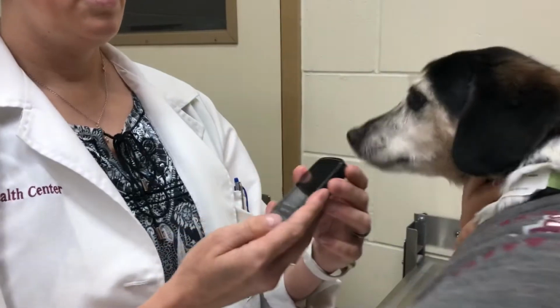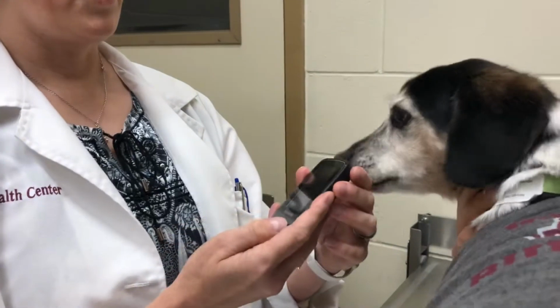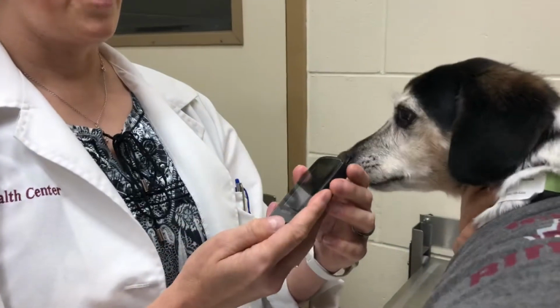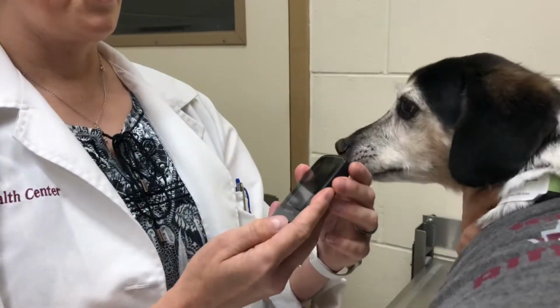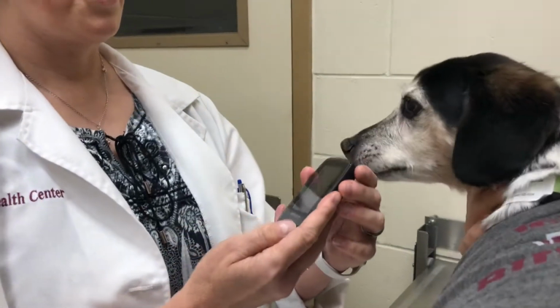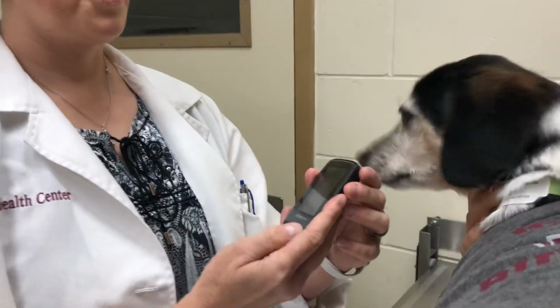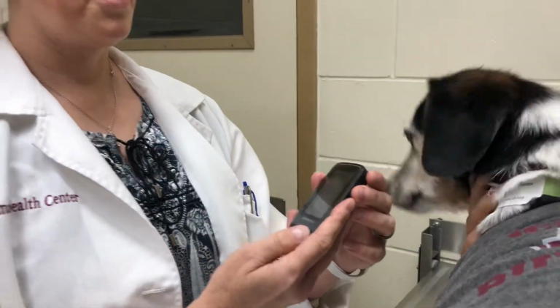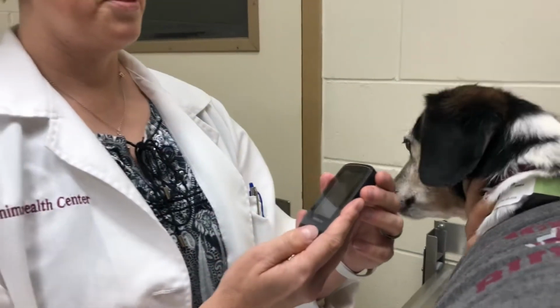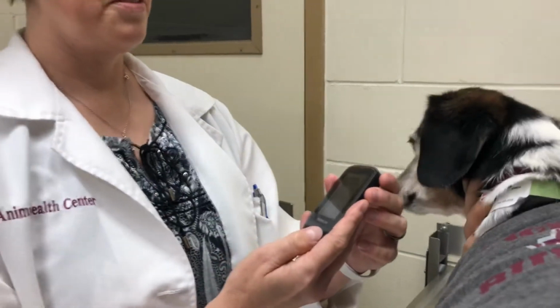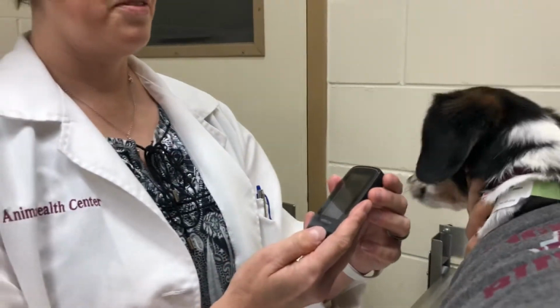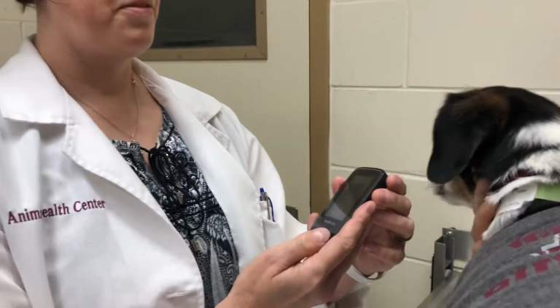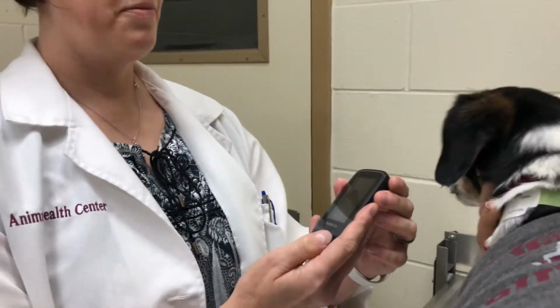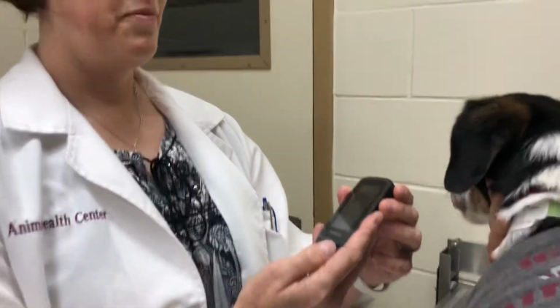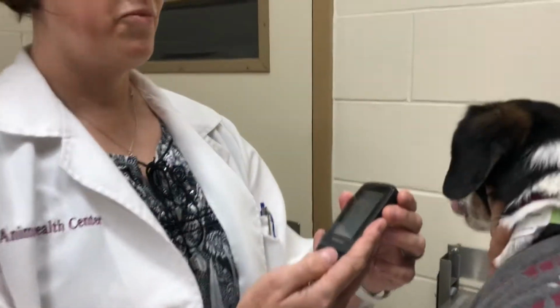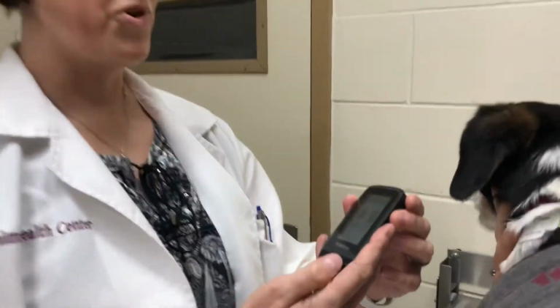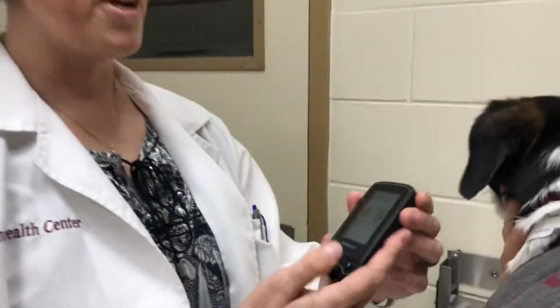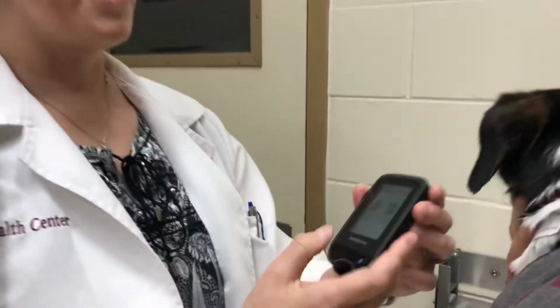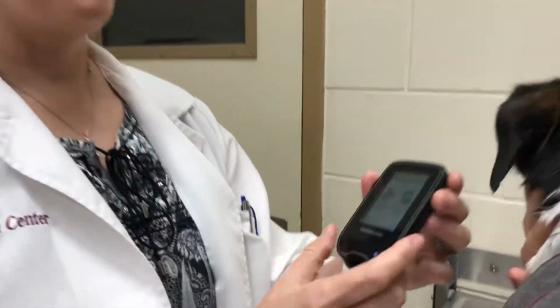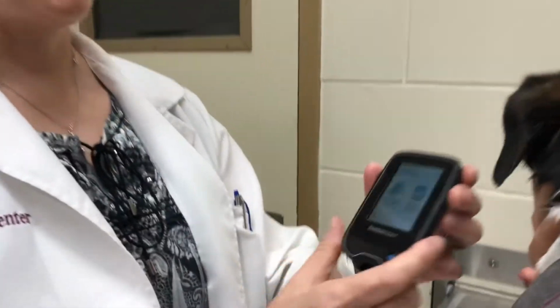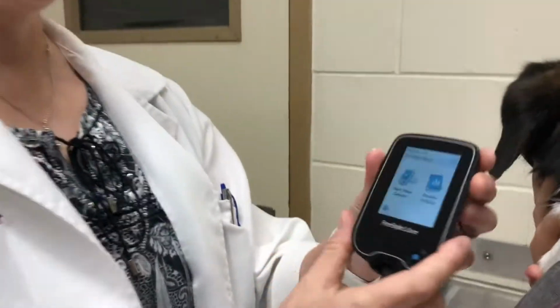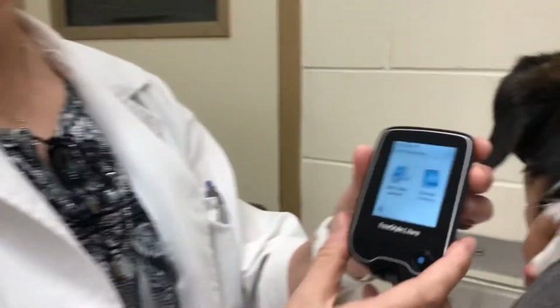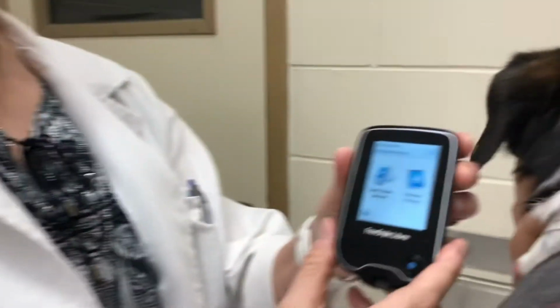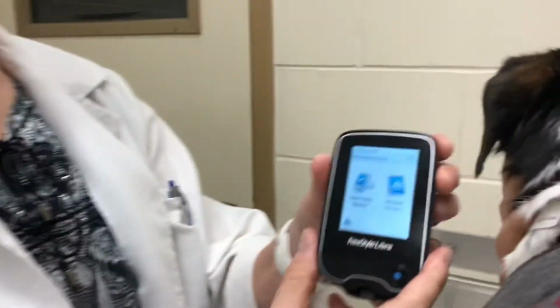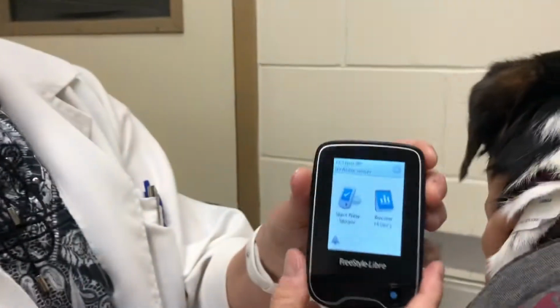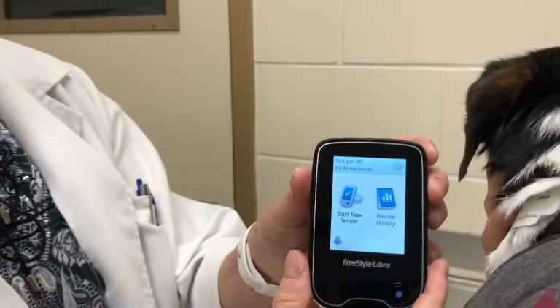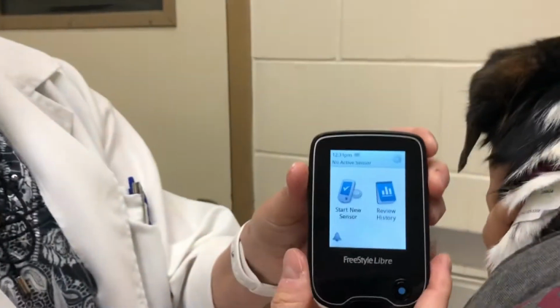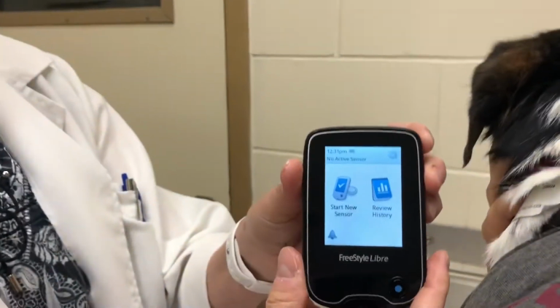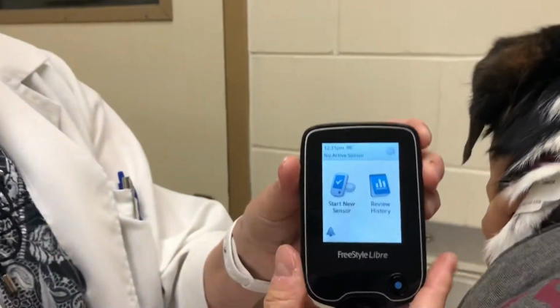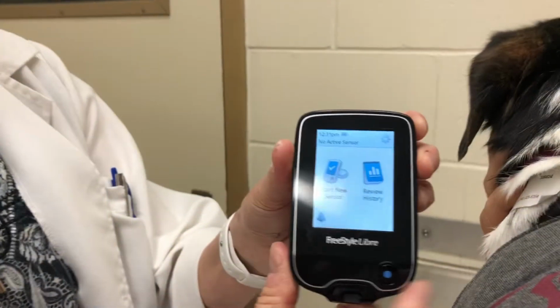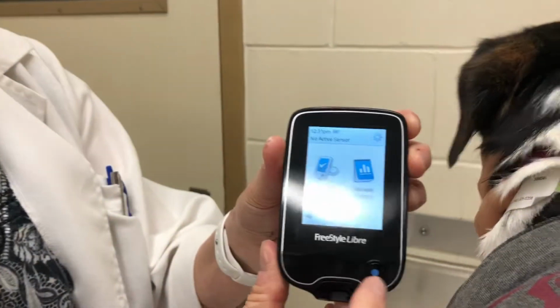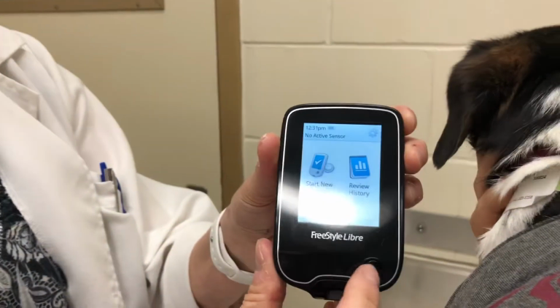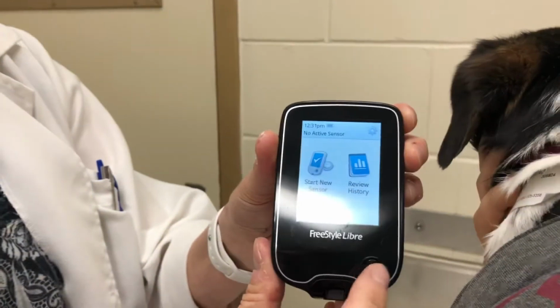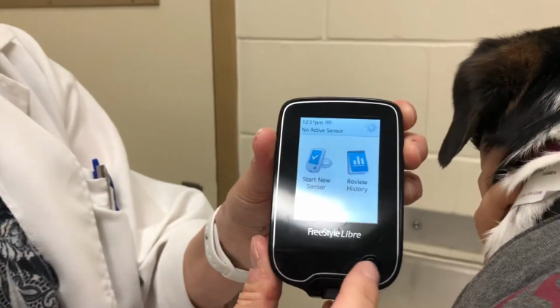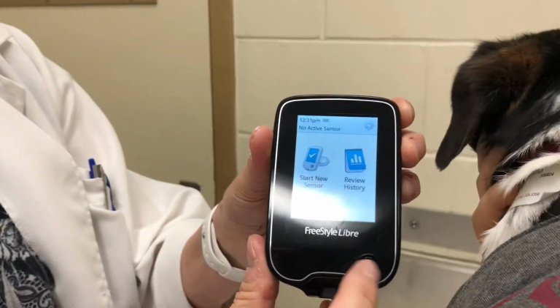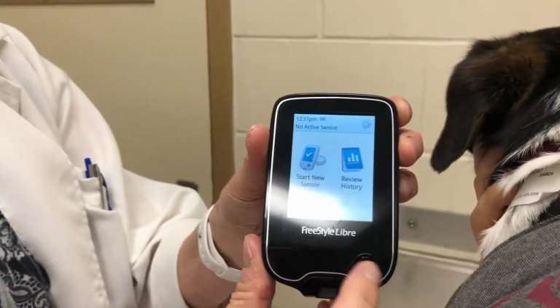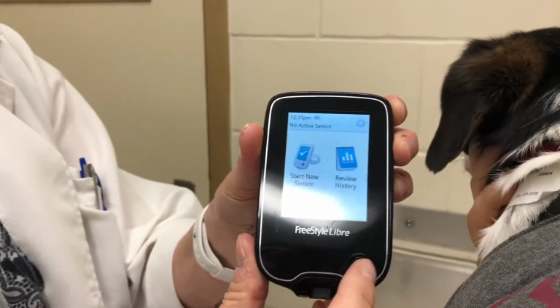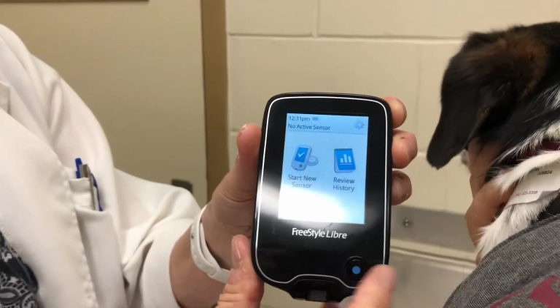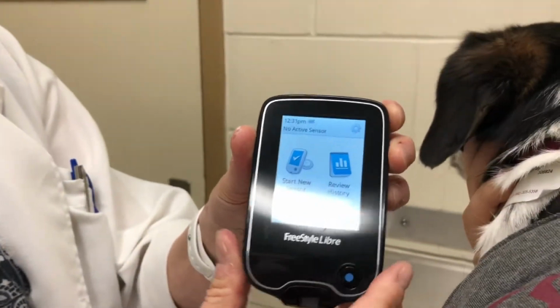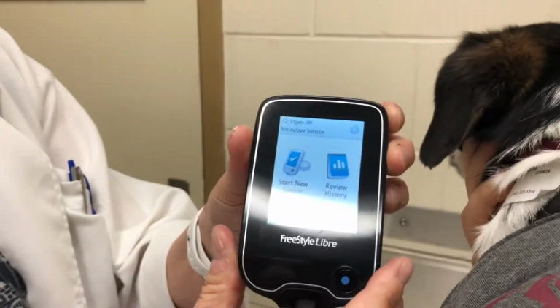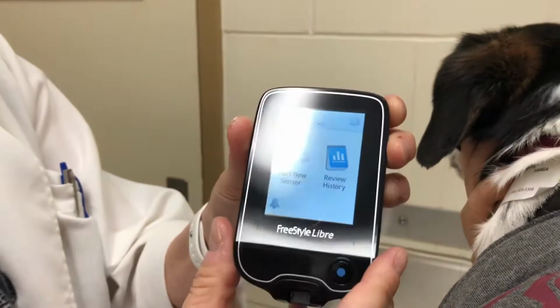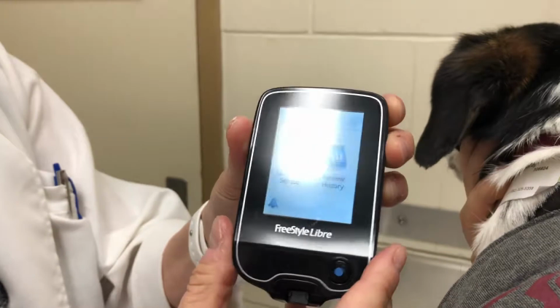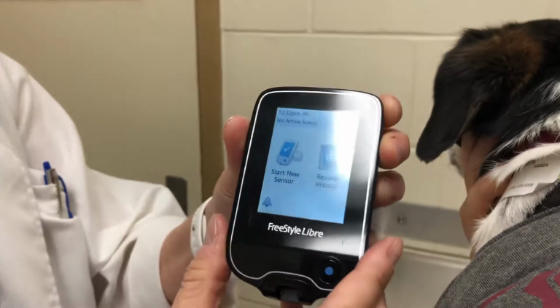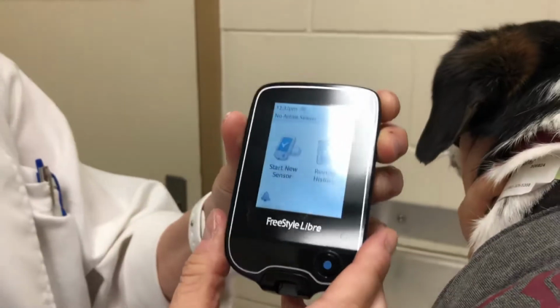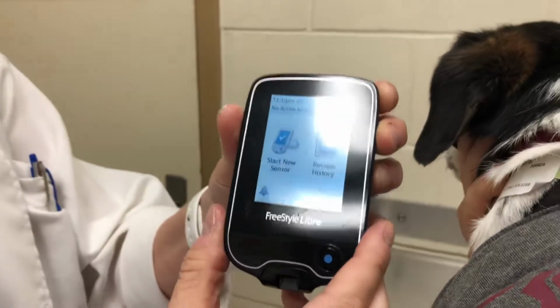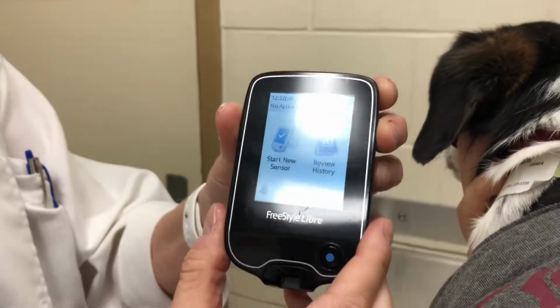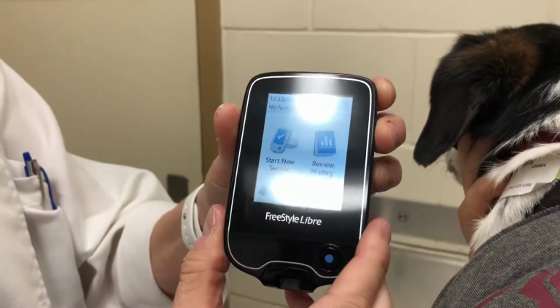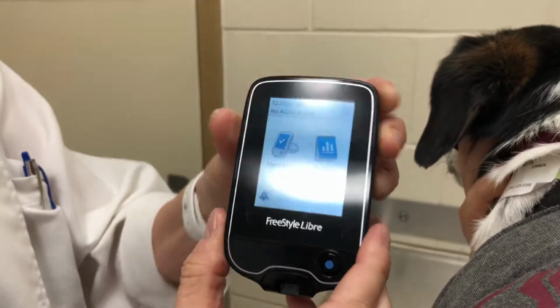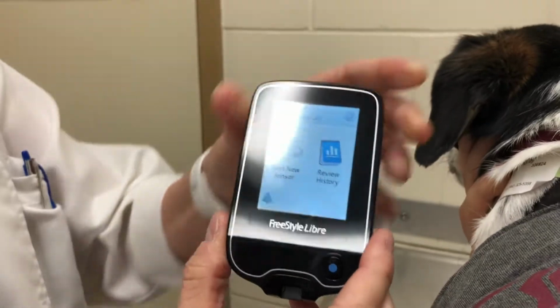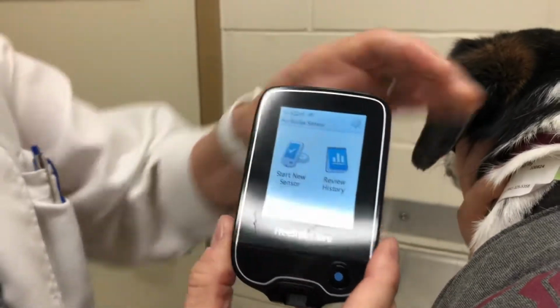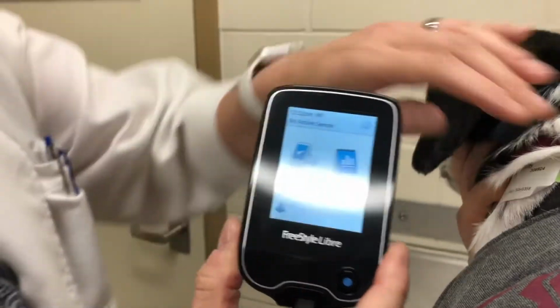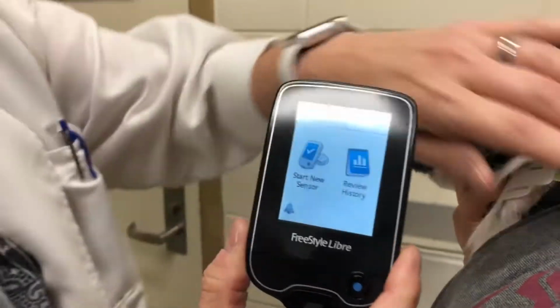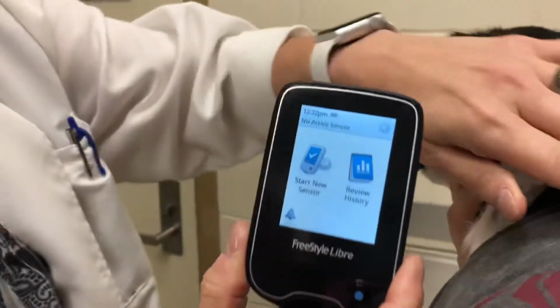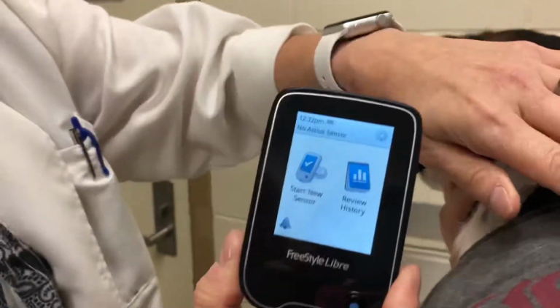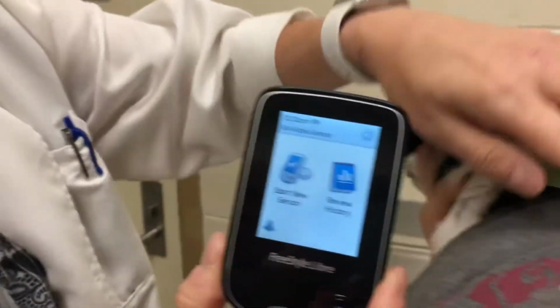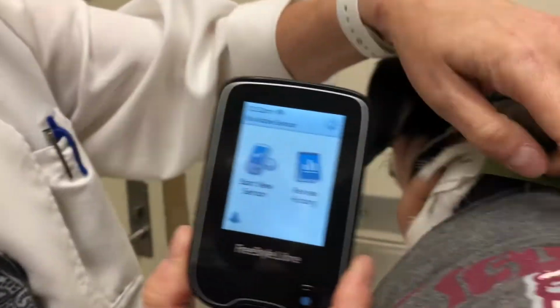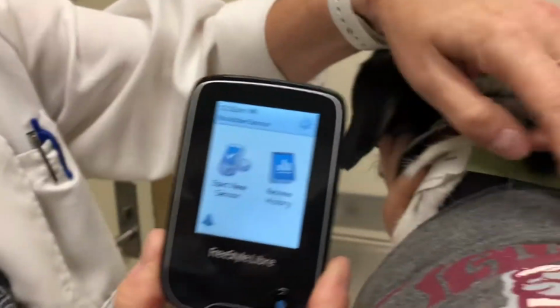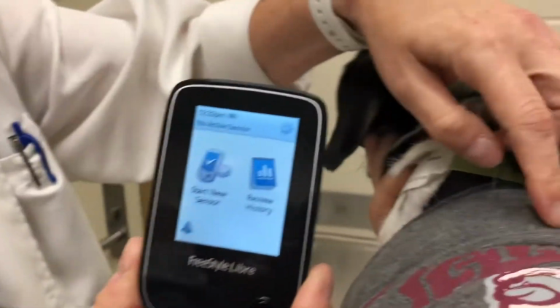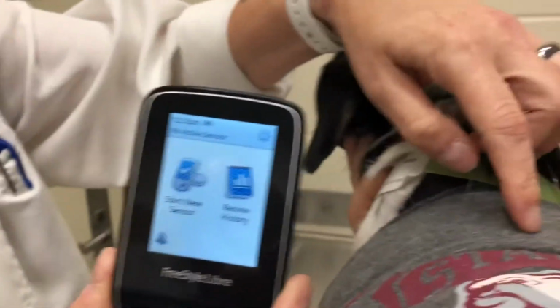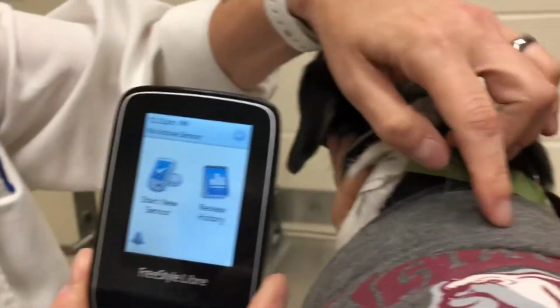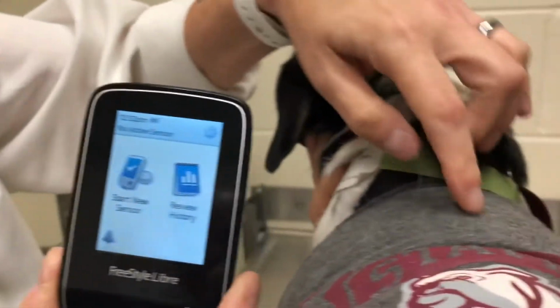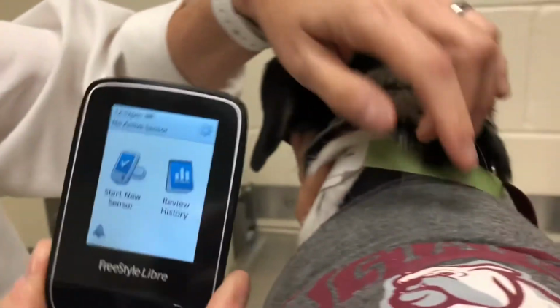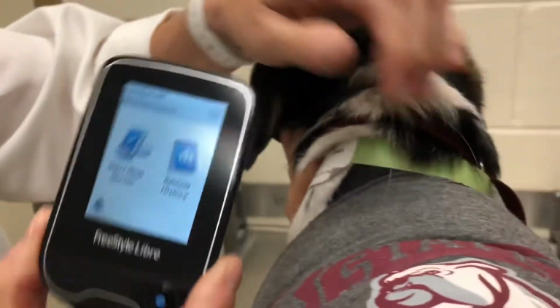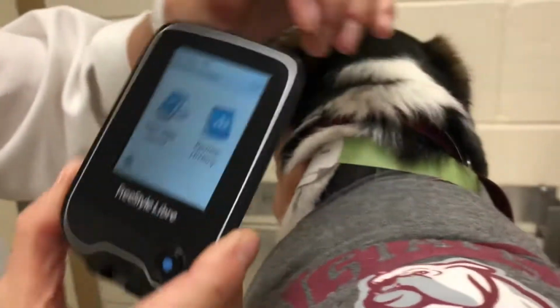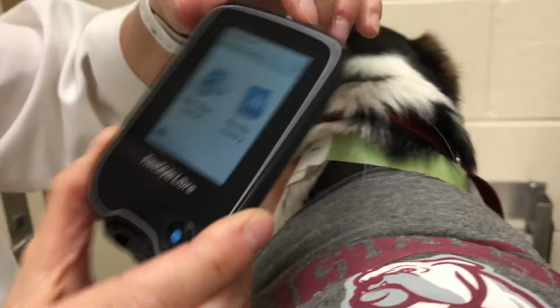Okay, so this is the reading device. You can see it's really easy. Just push it on with that button and then watch how simple it is. The sensor is right here.